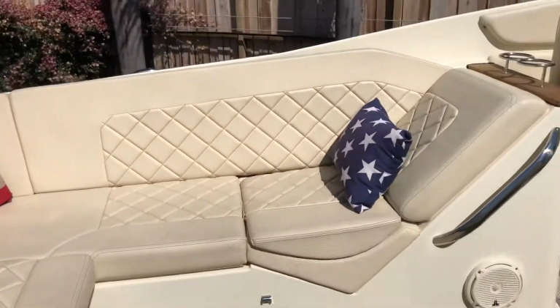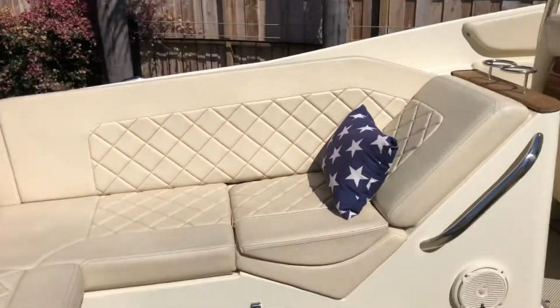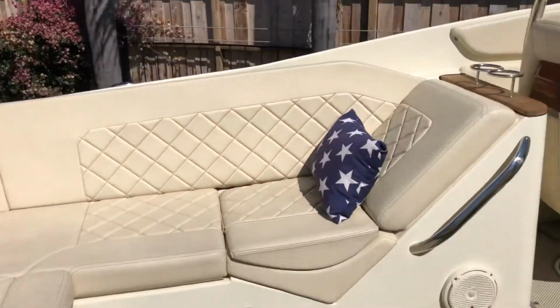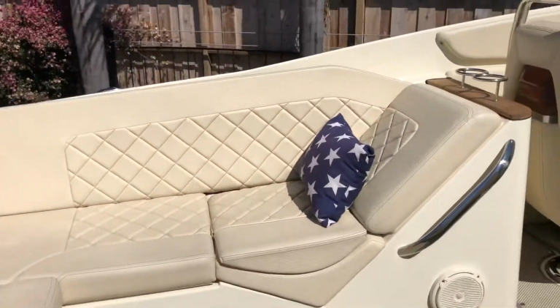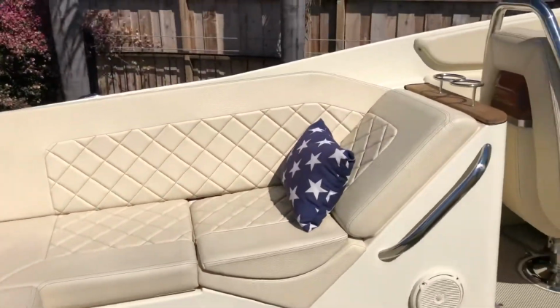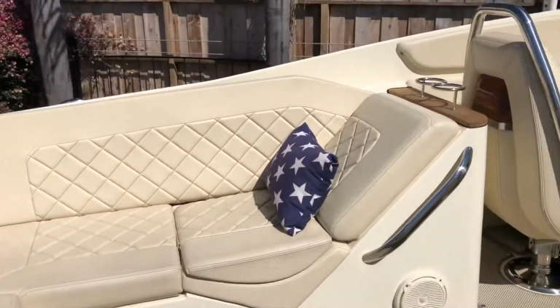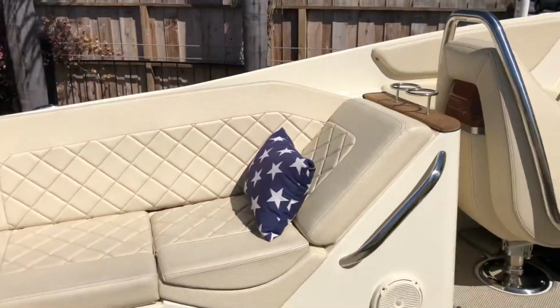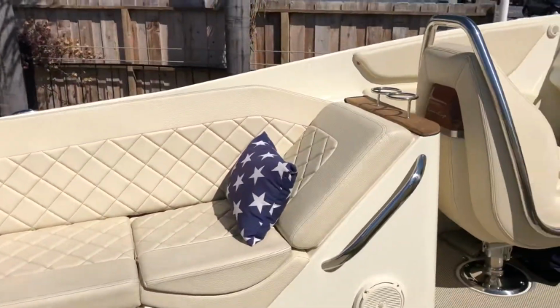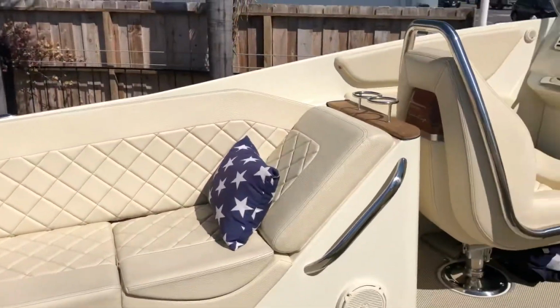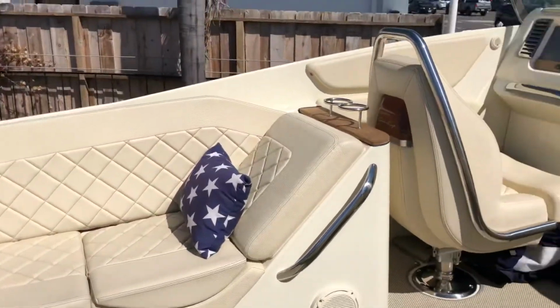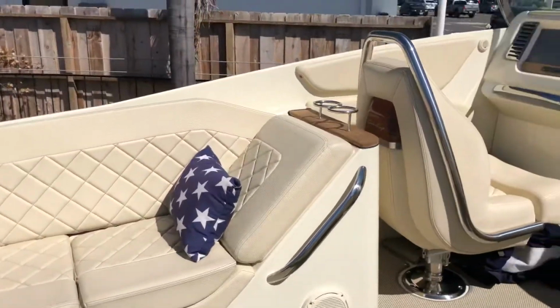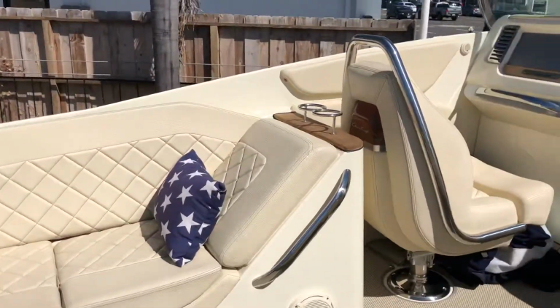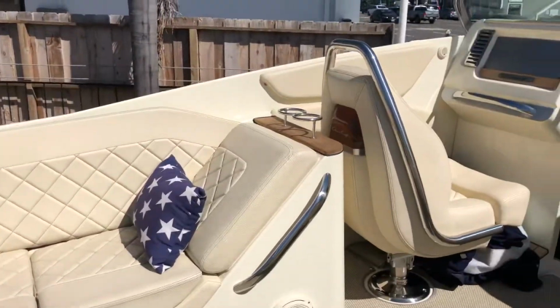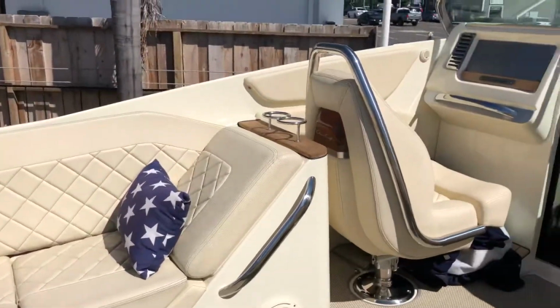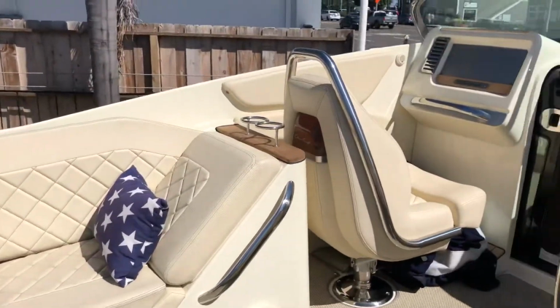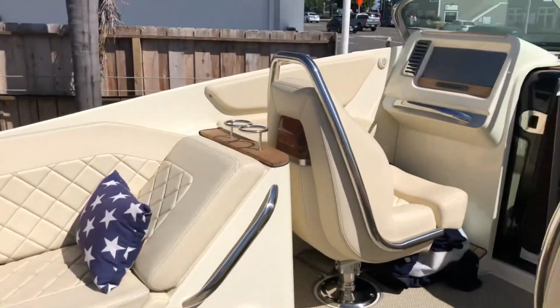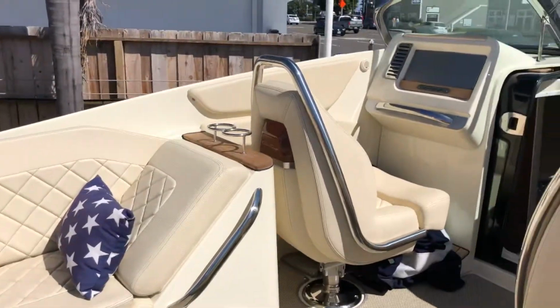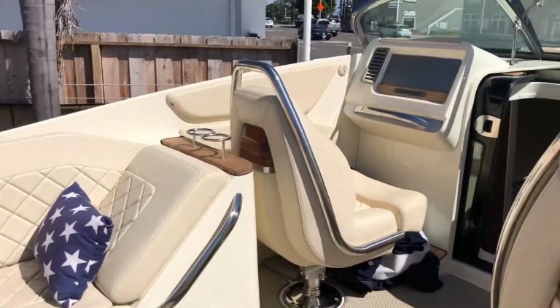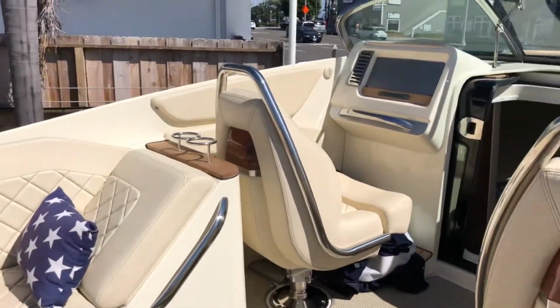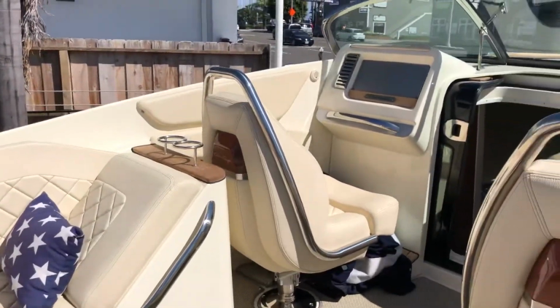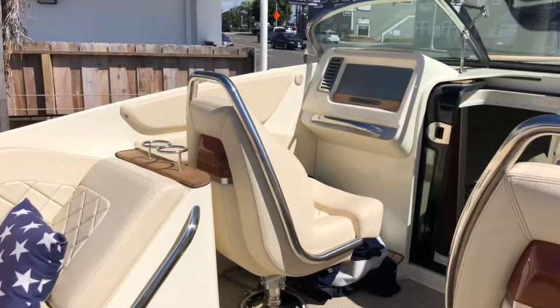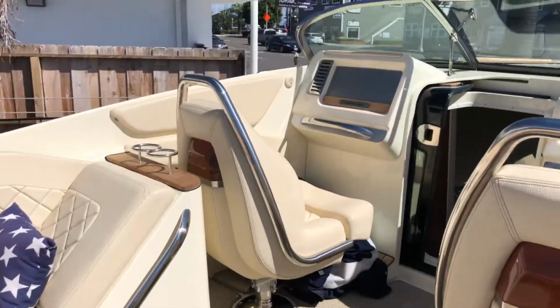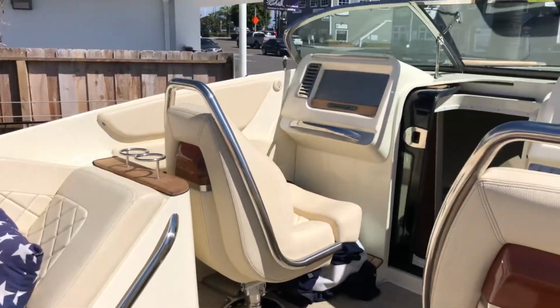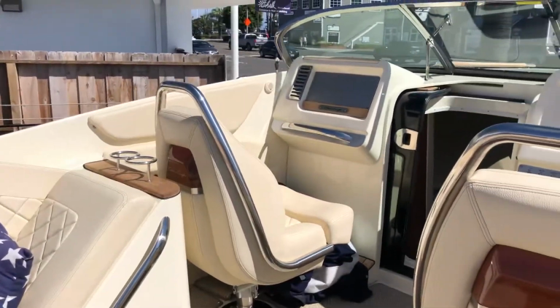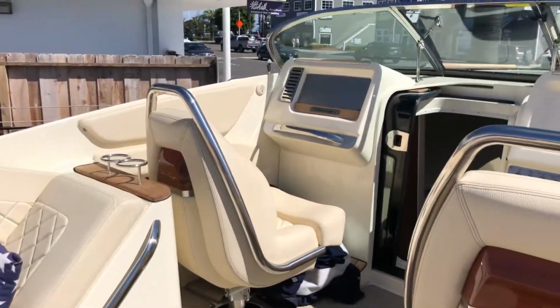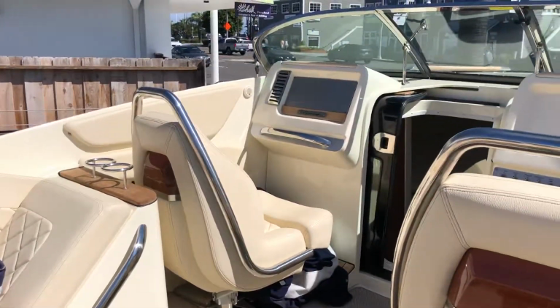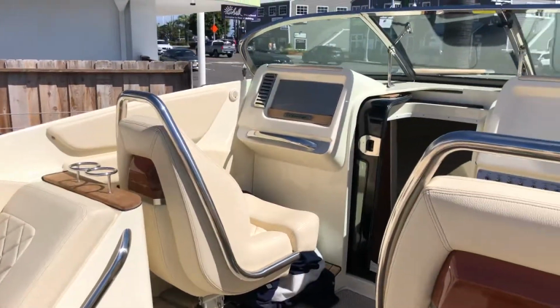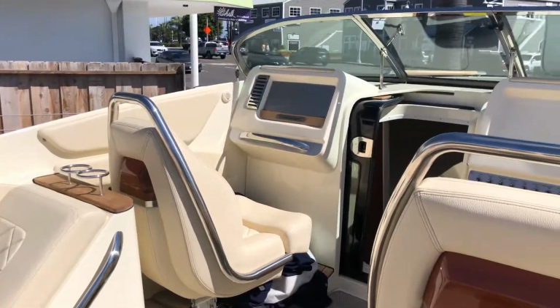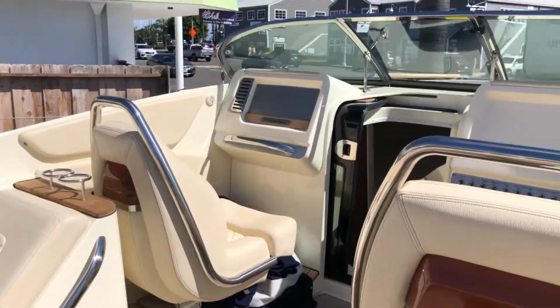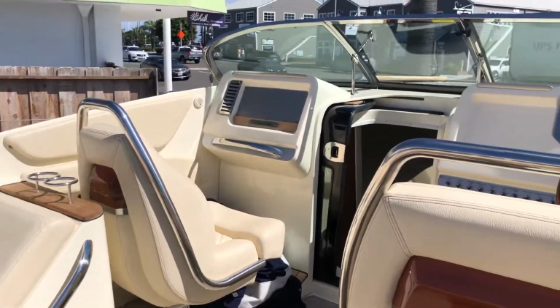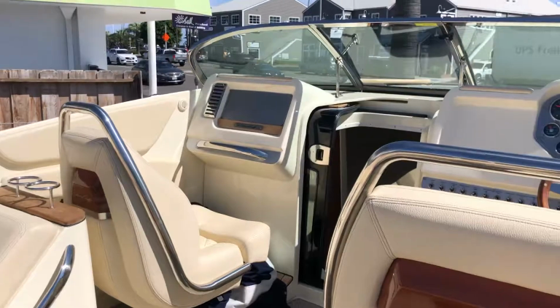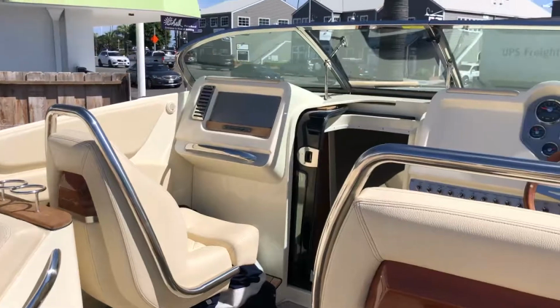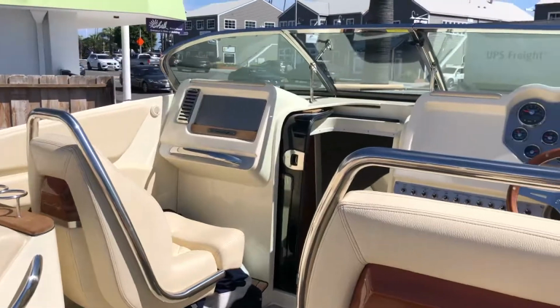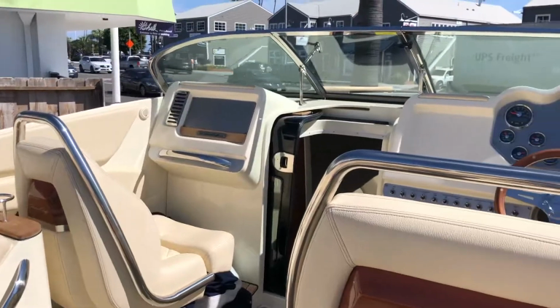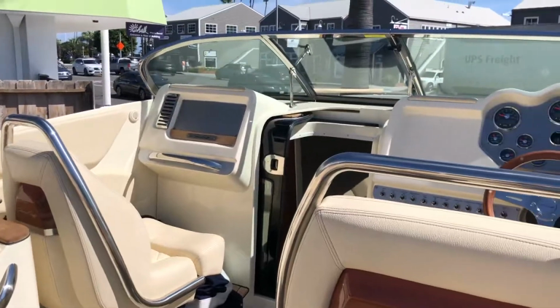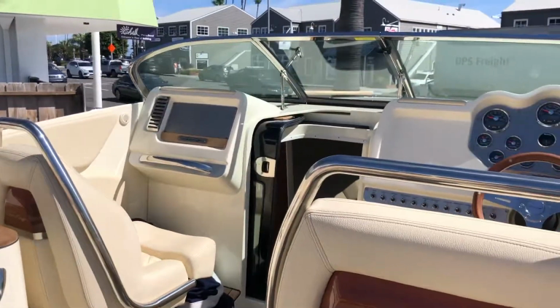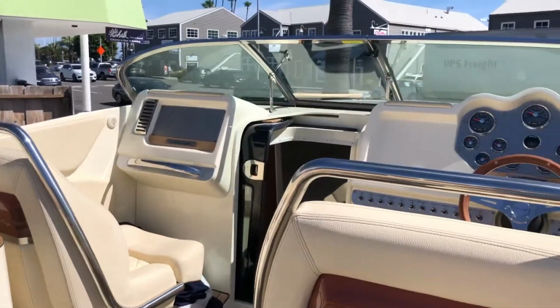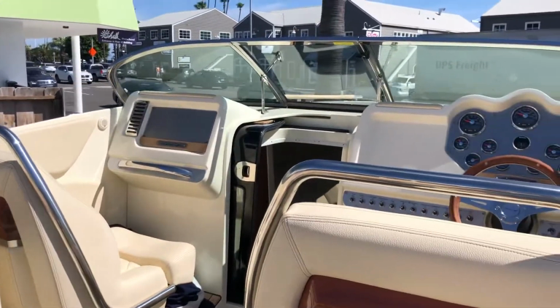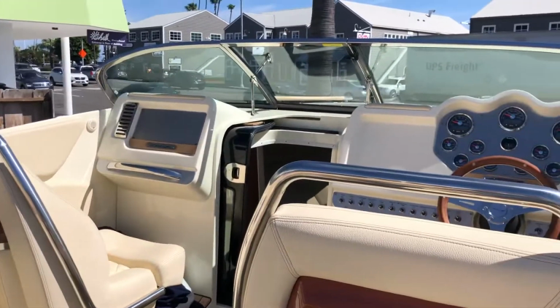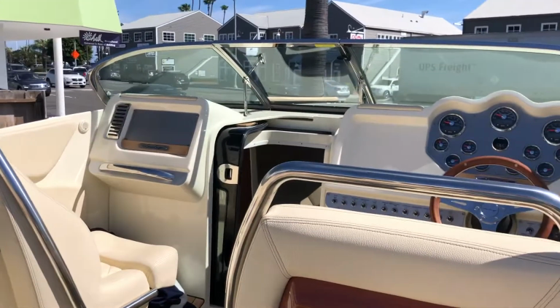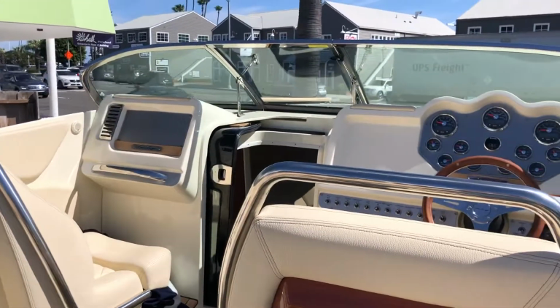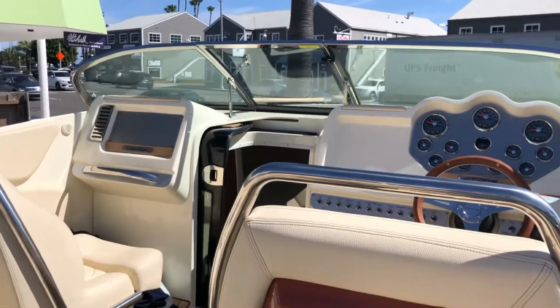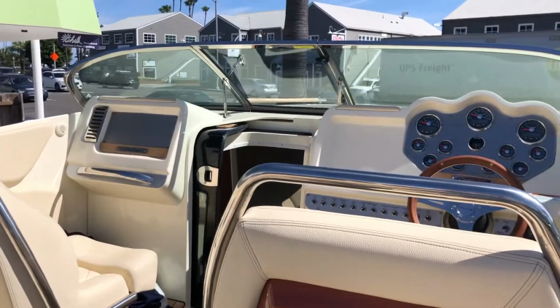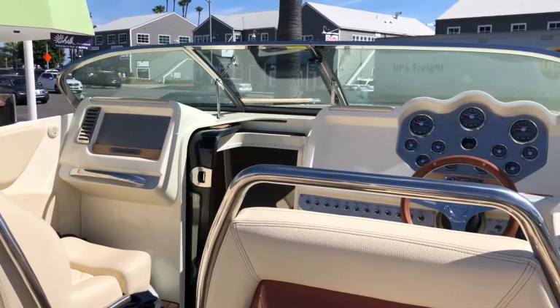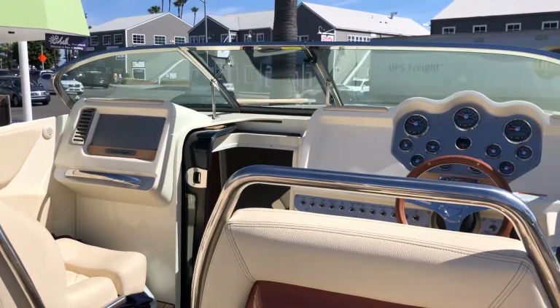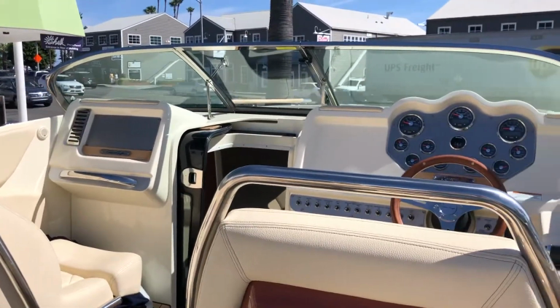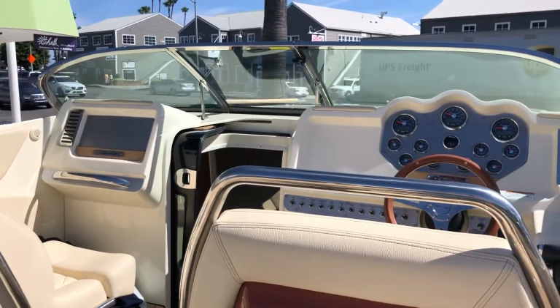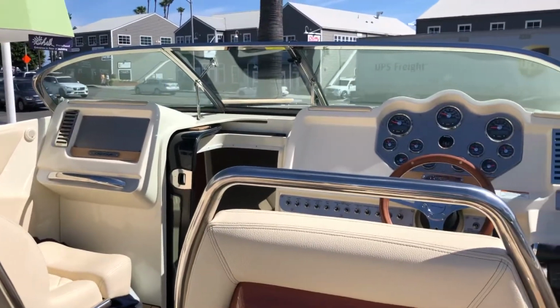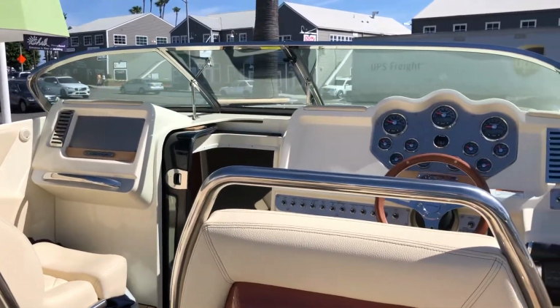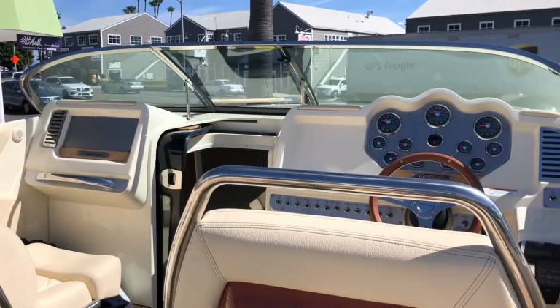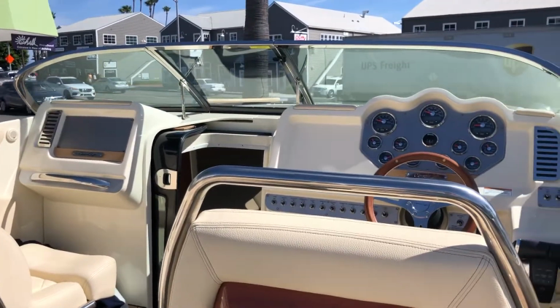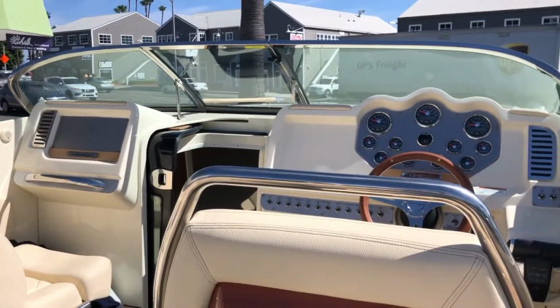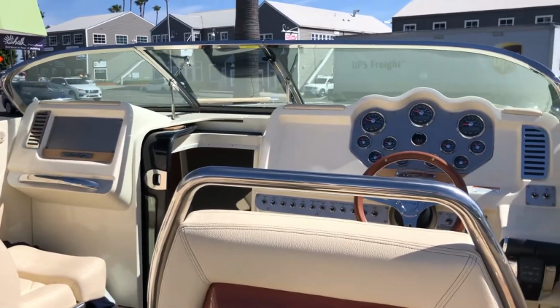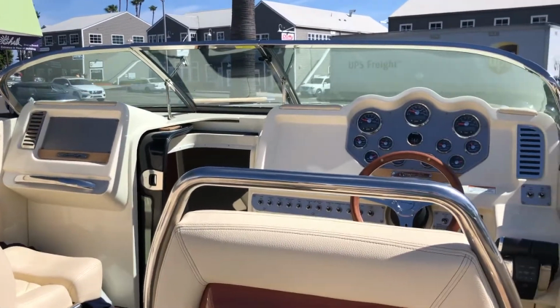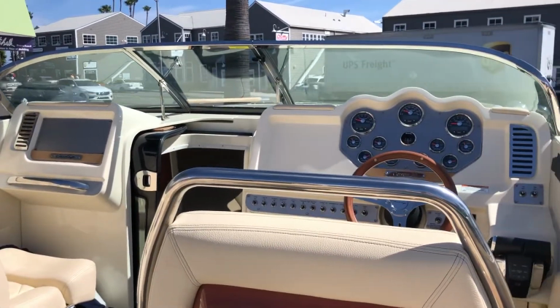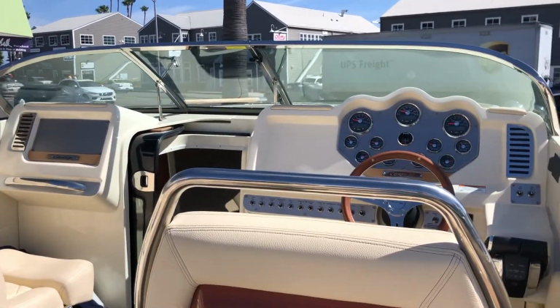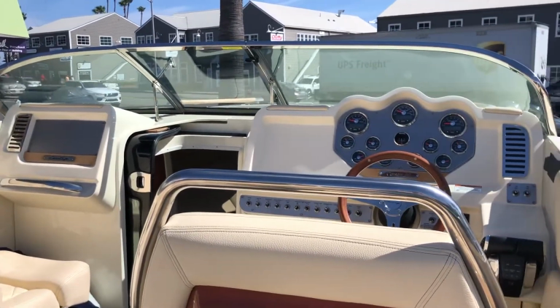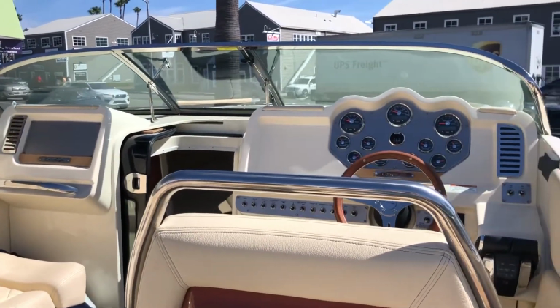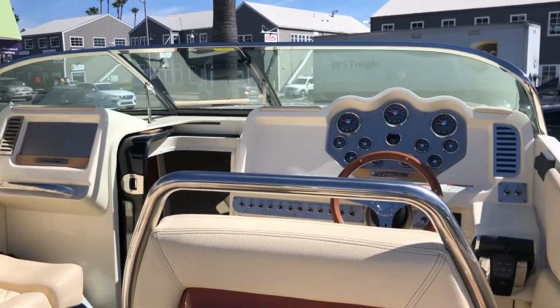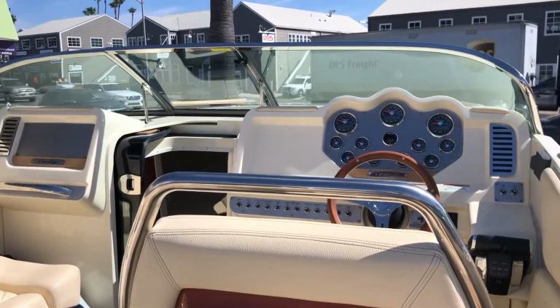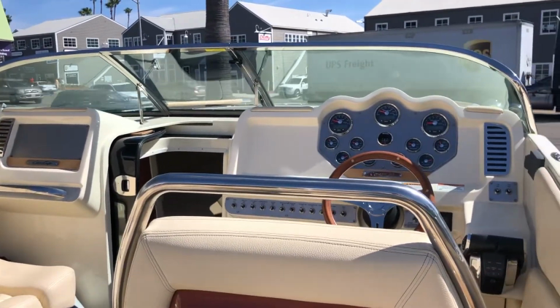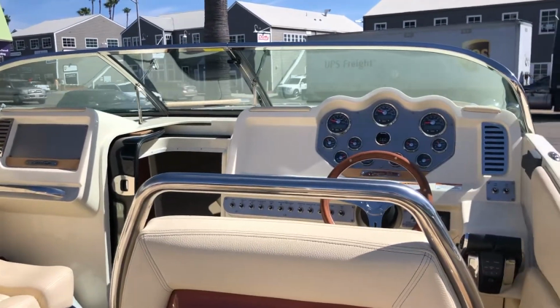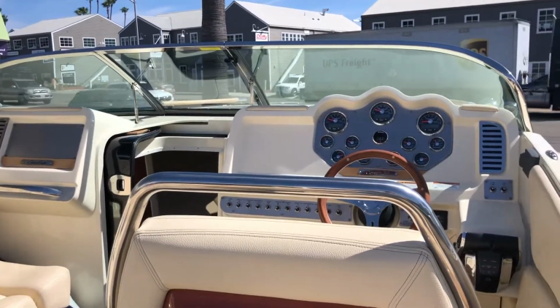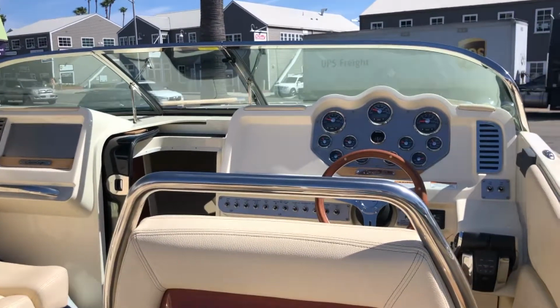Give us a call — Bayport Yachts, 949-631-0228. We will help you get out on the water today.